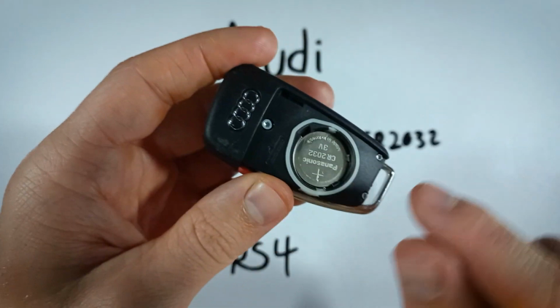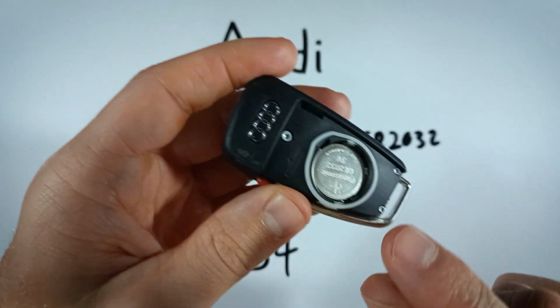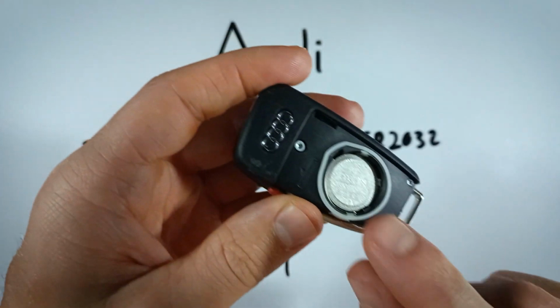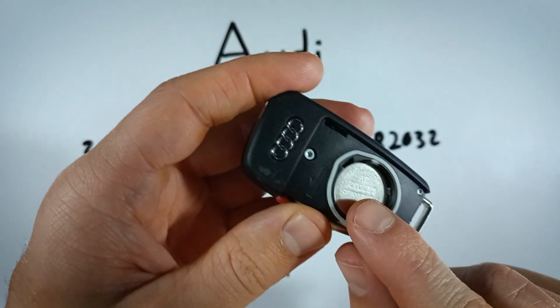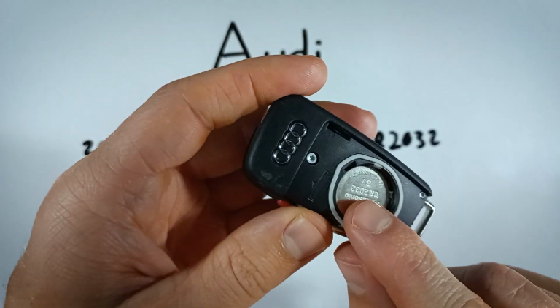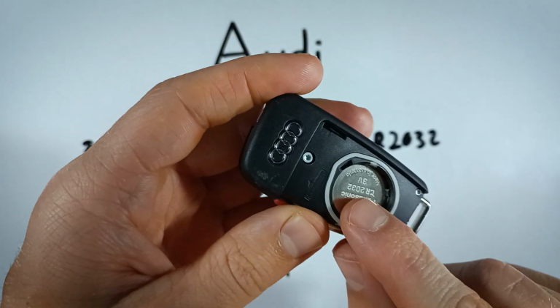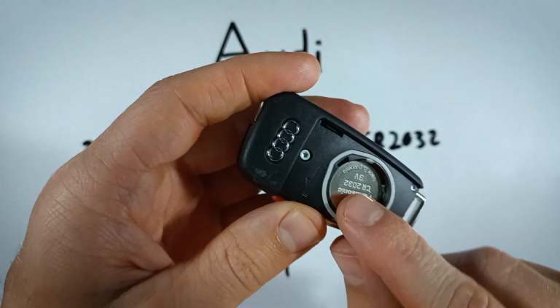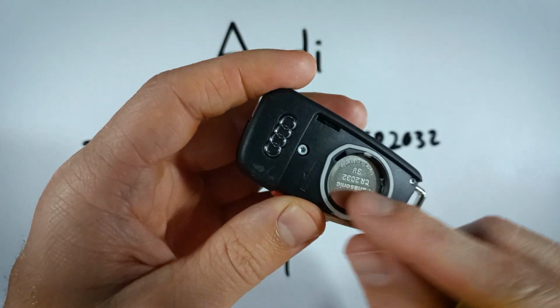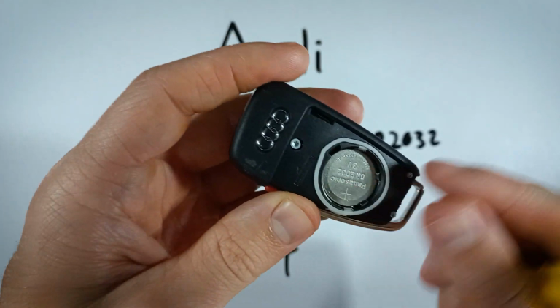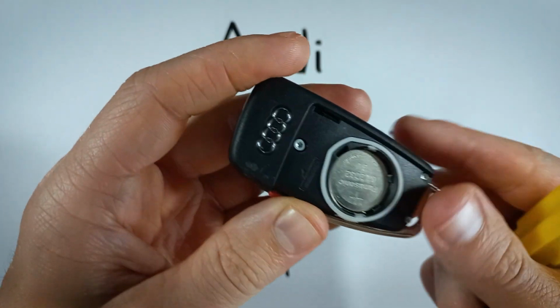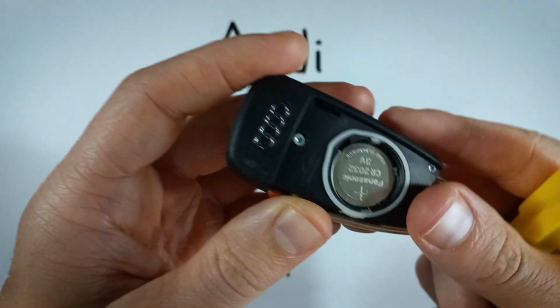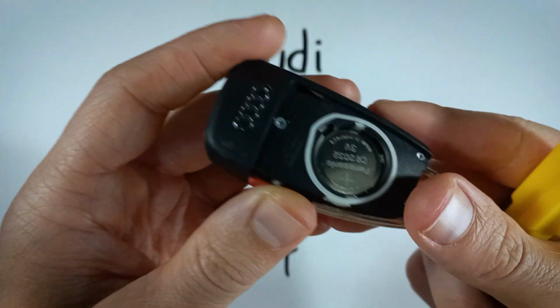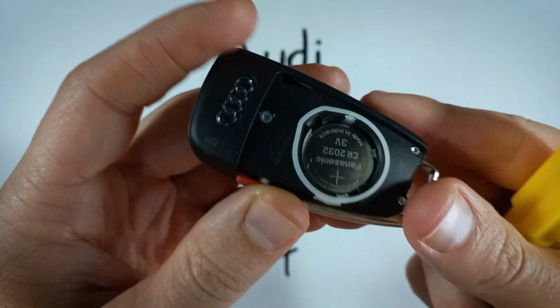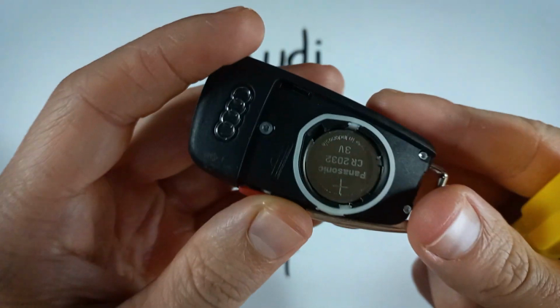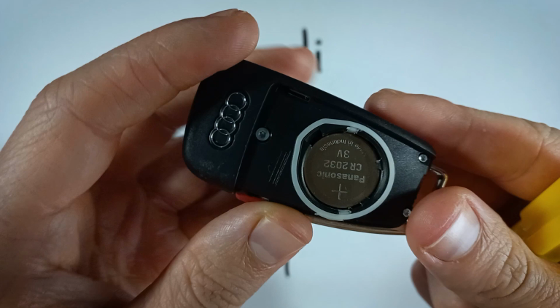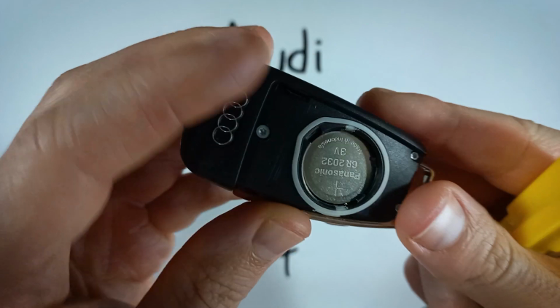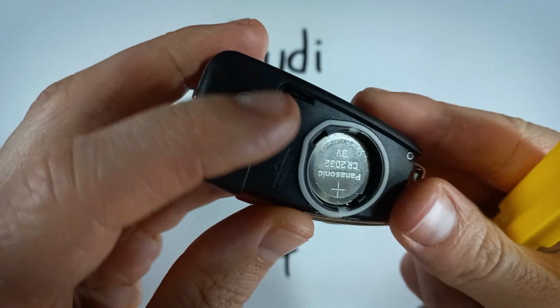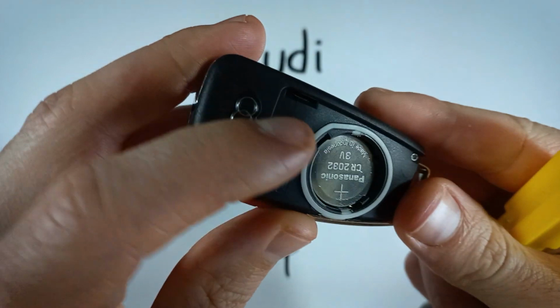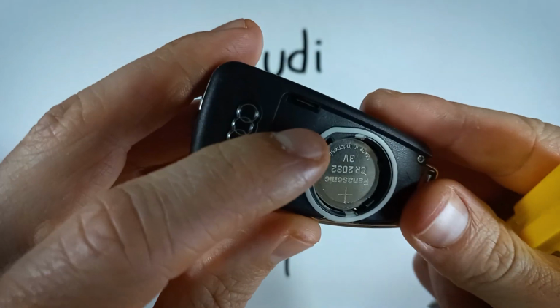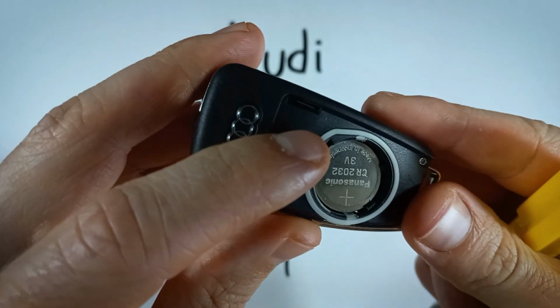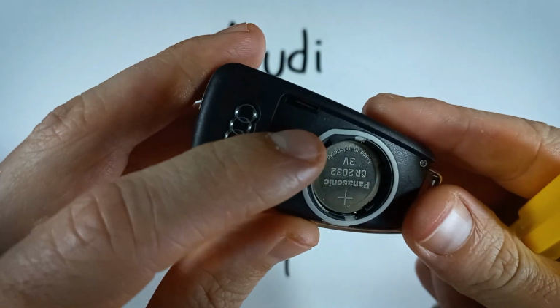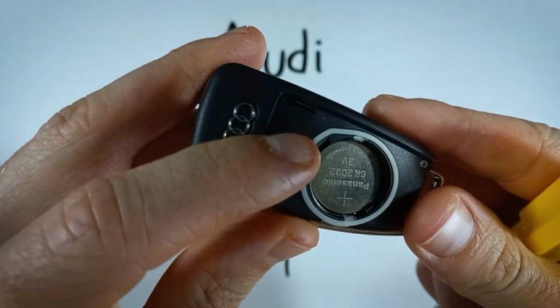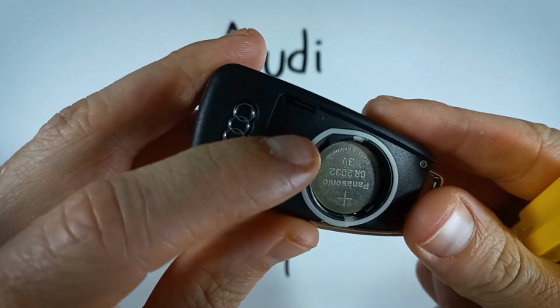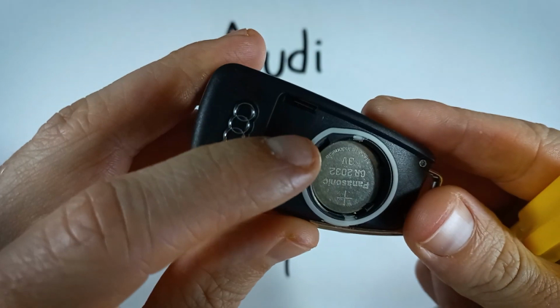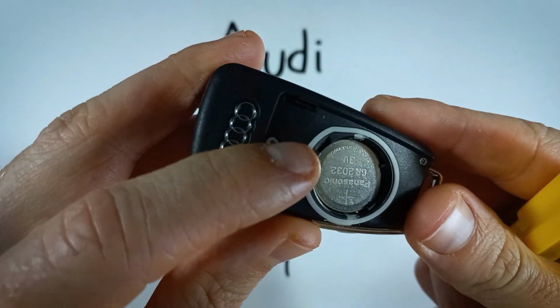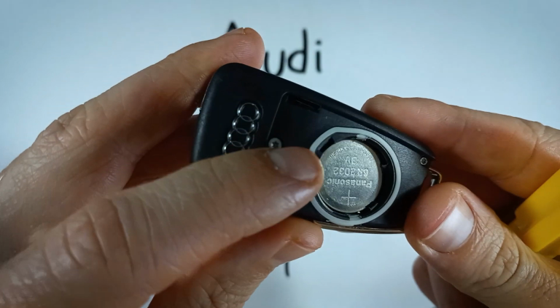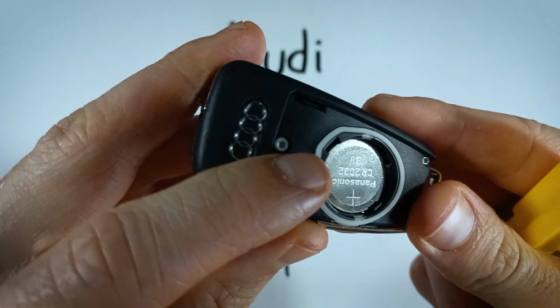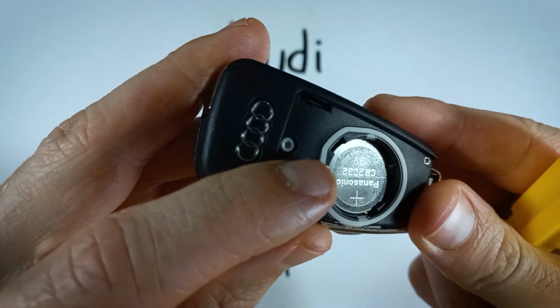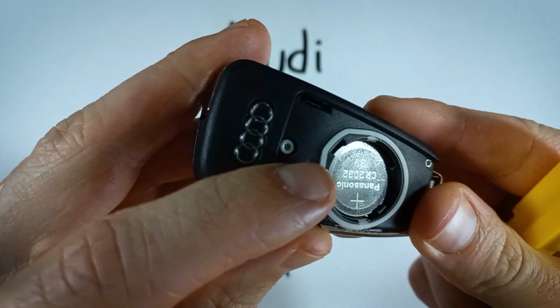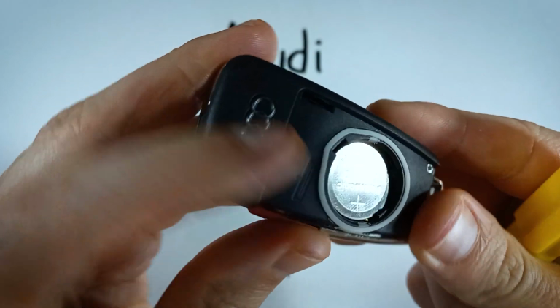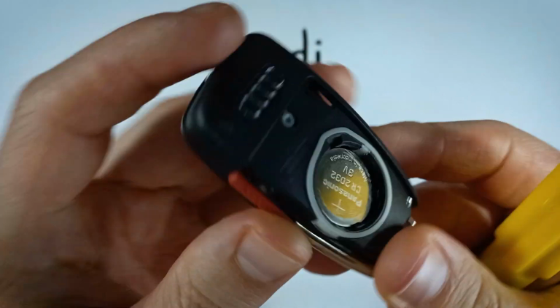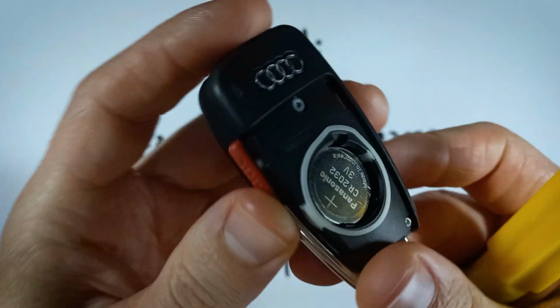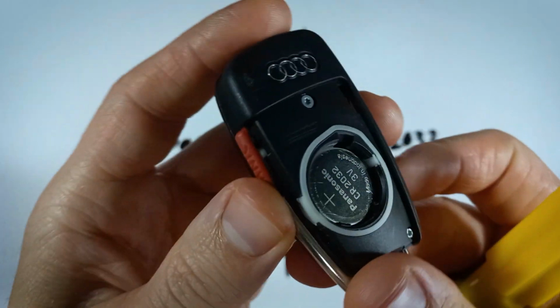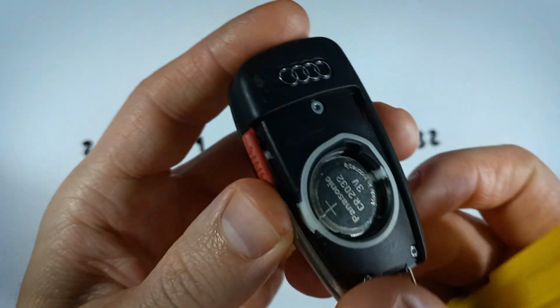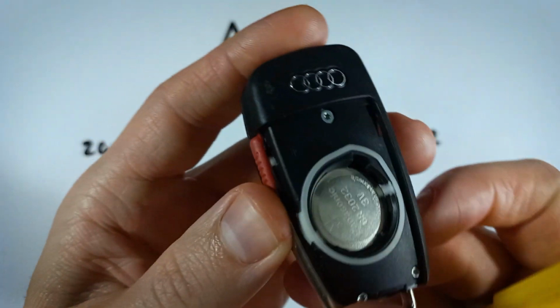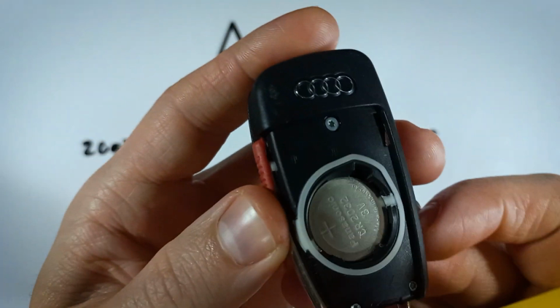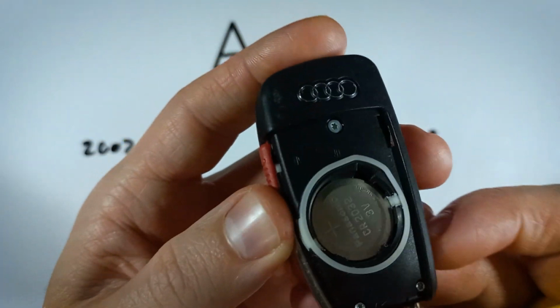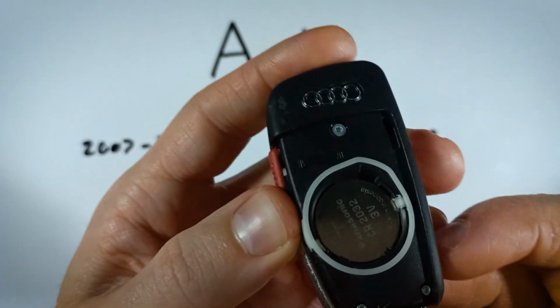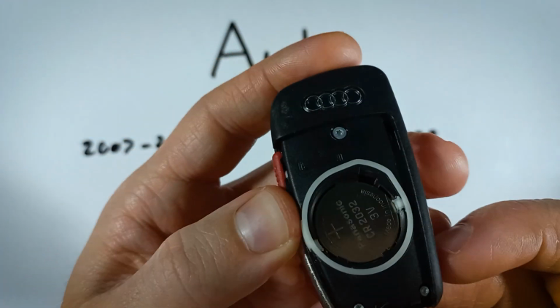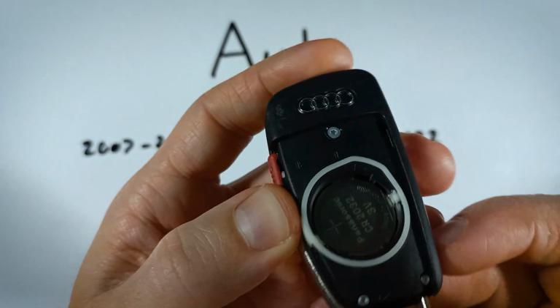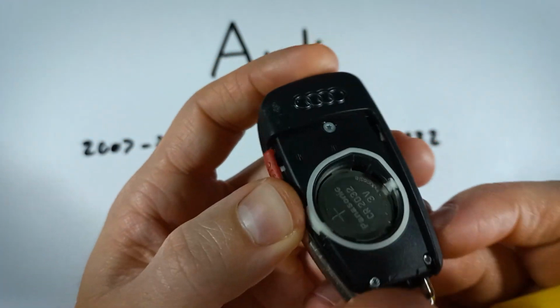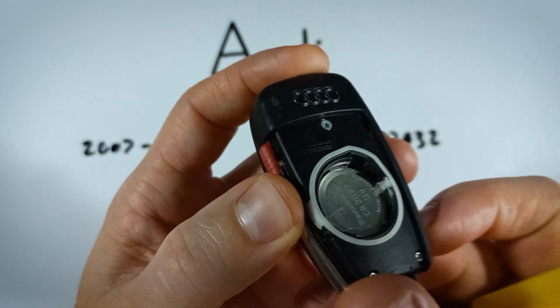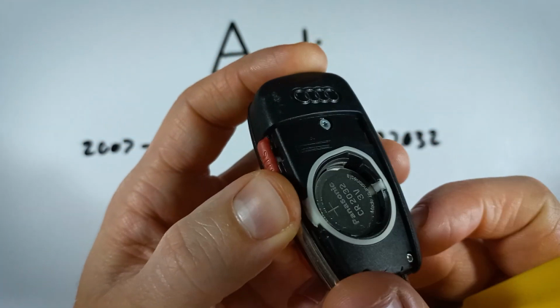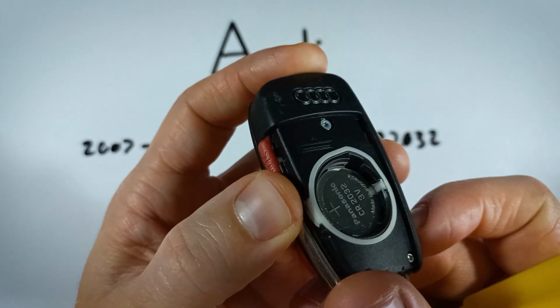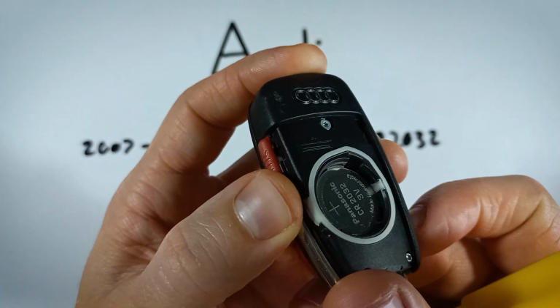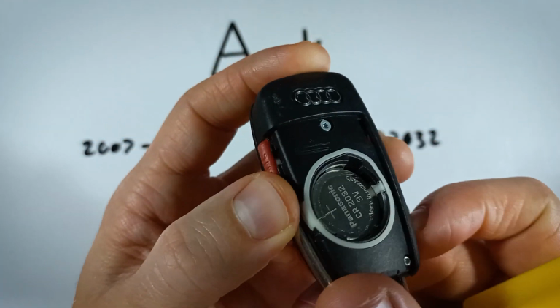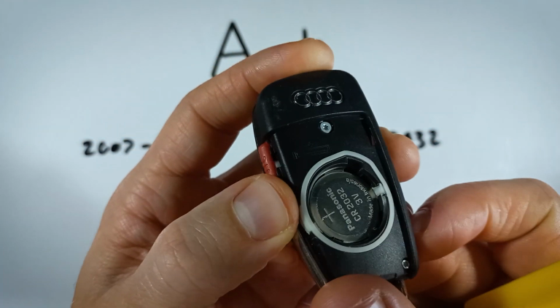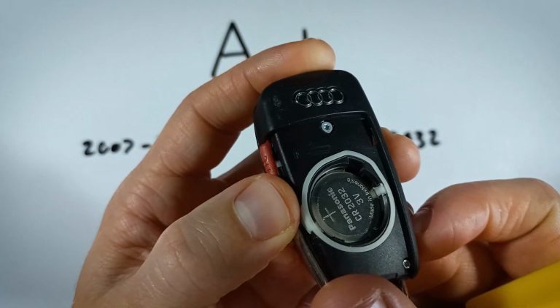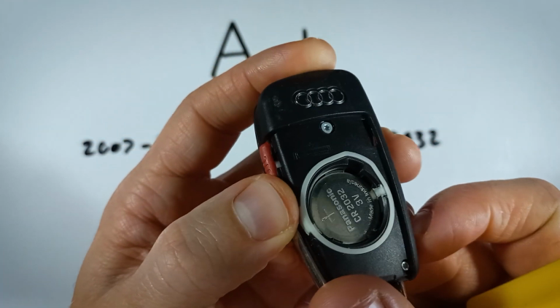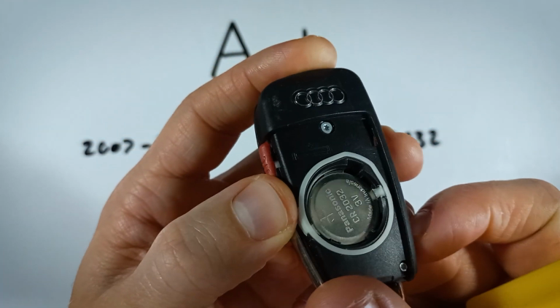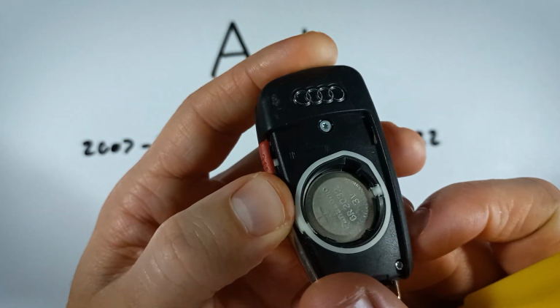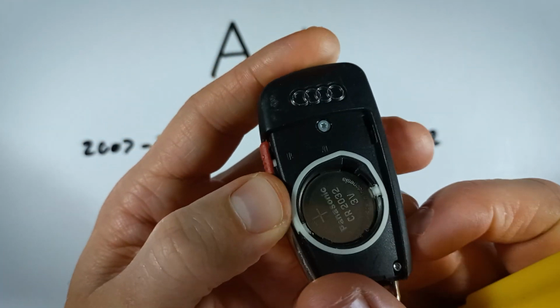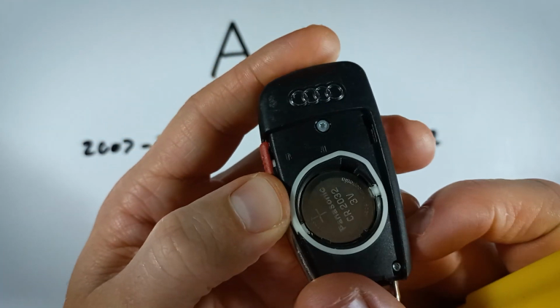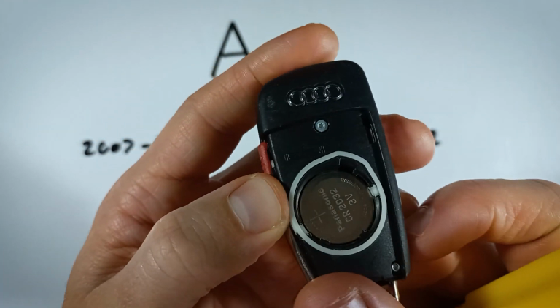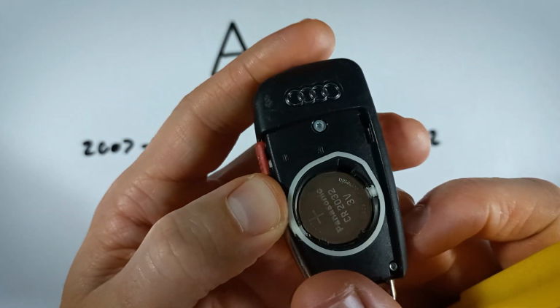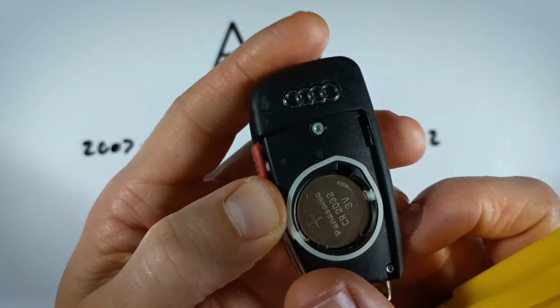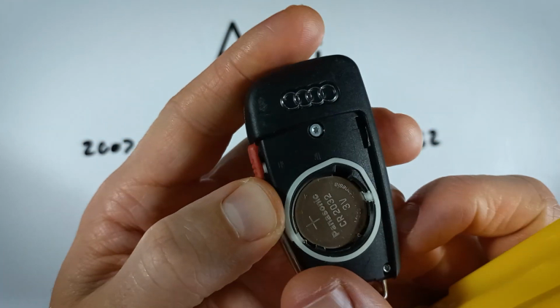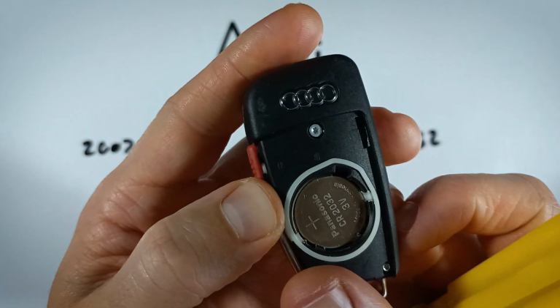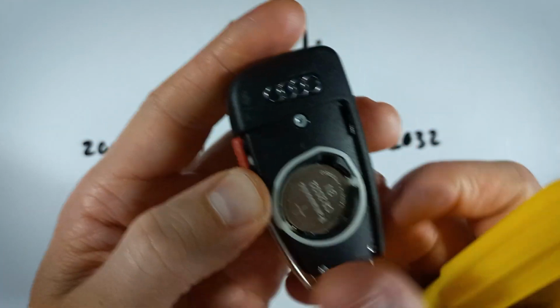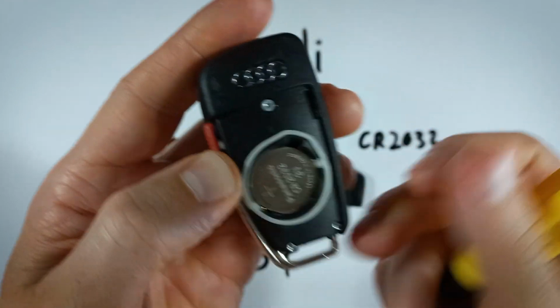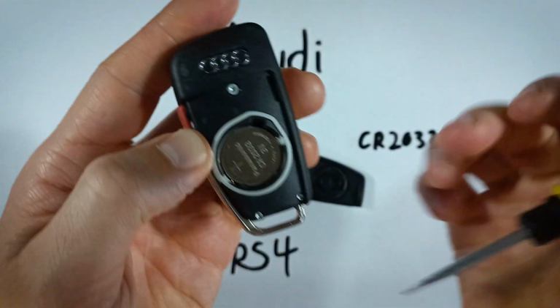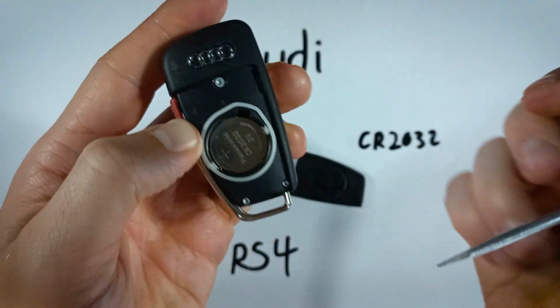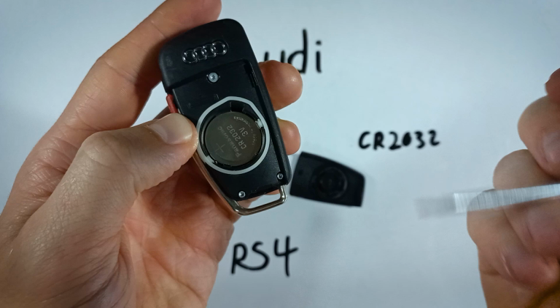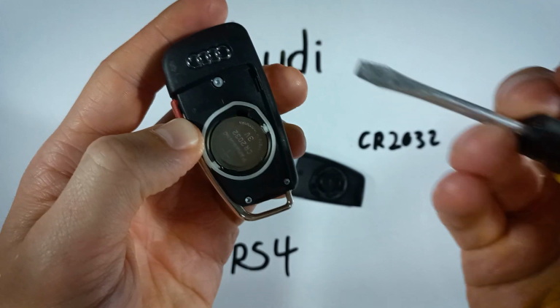Now we have the battery. You can see to the side there's this hole — that is to help us get the battery out of there.